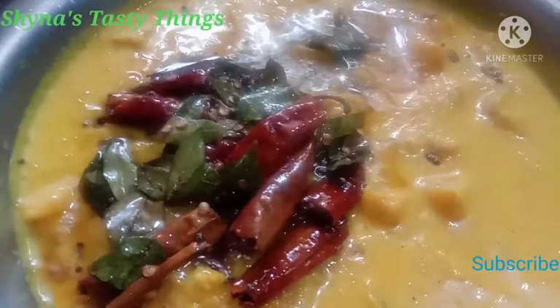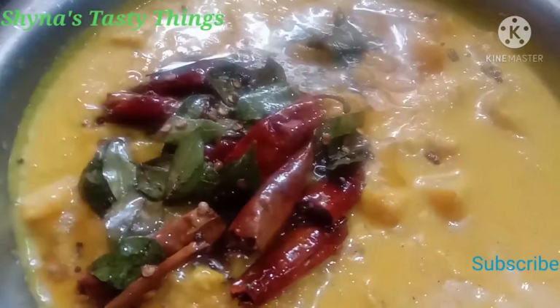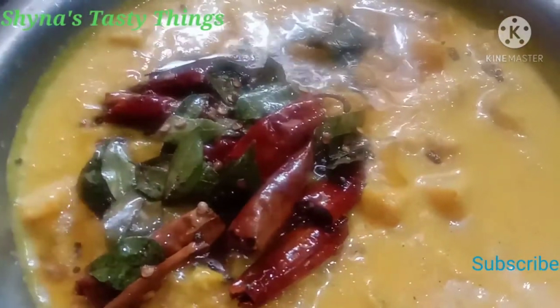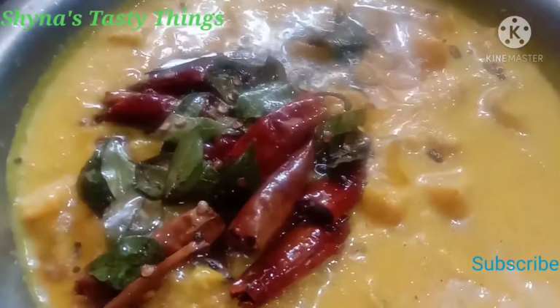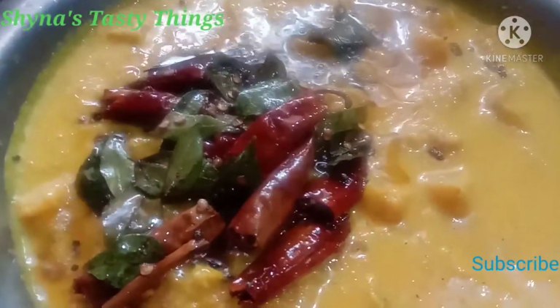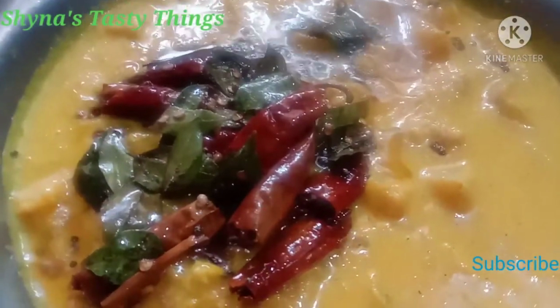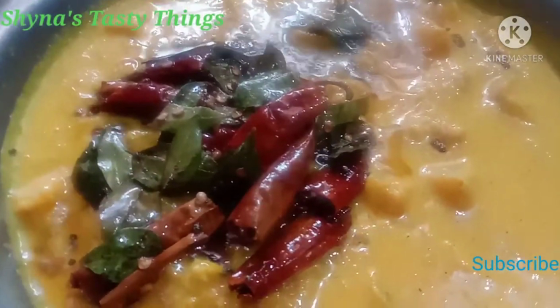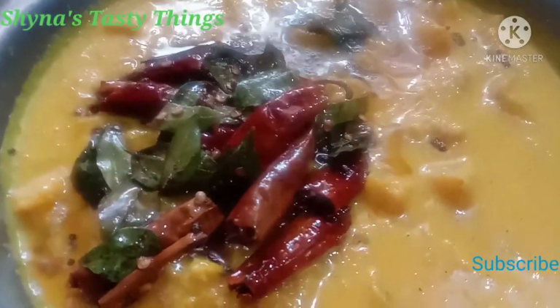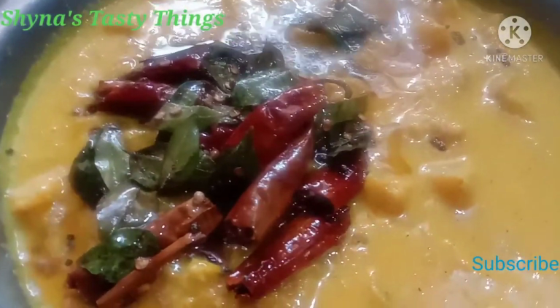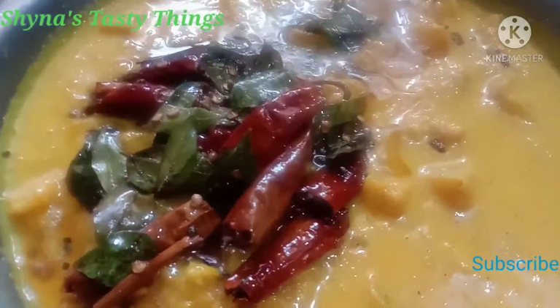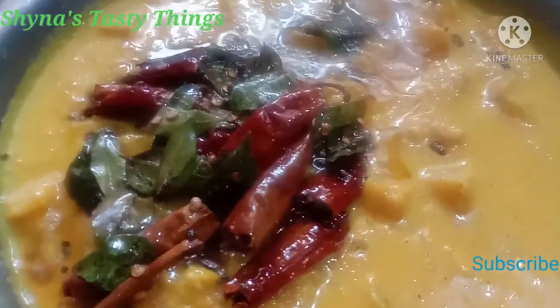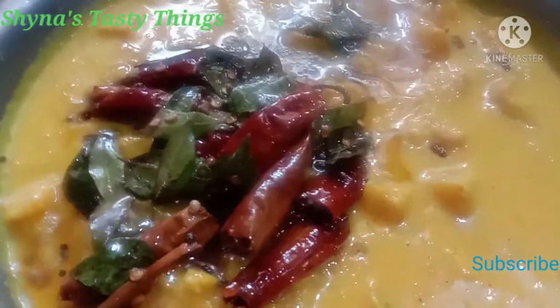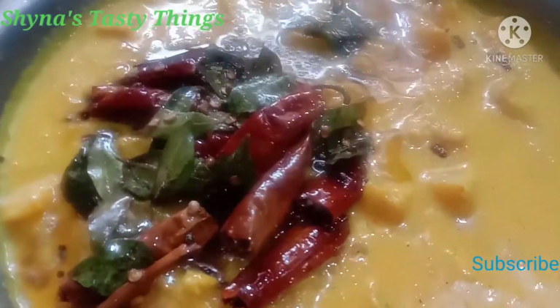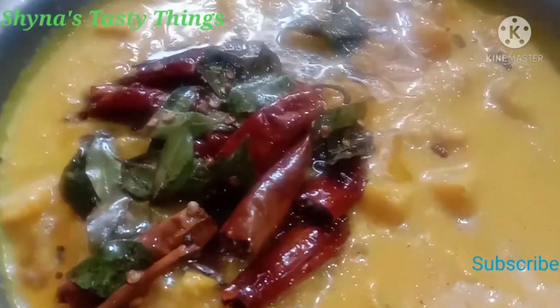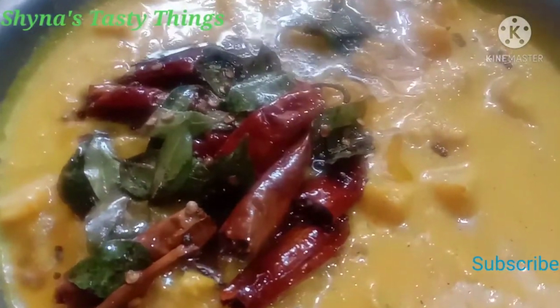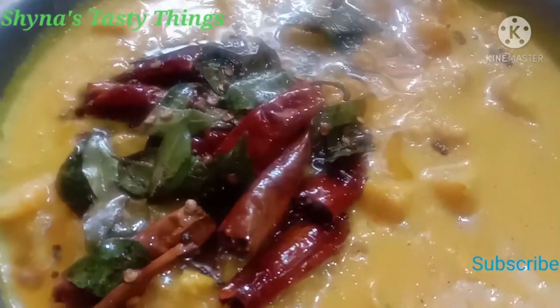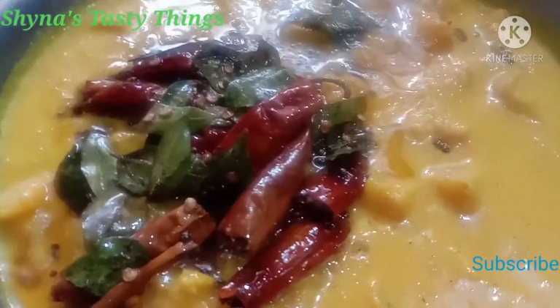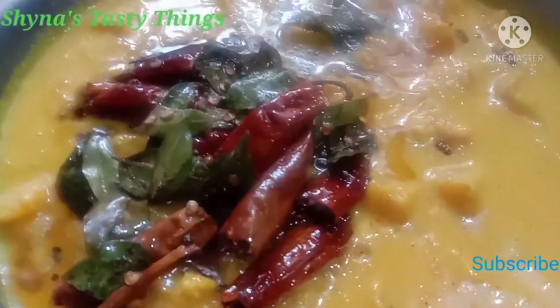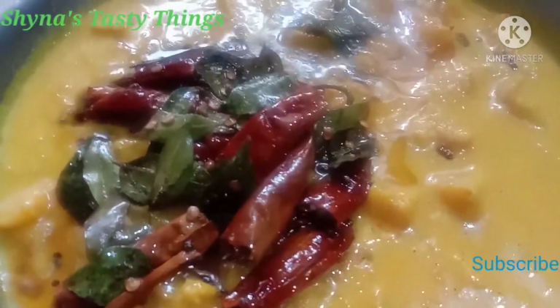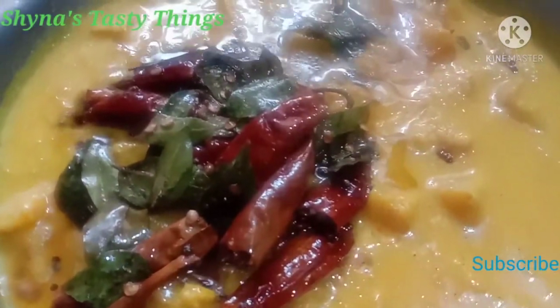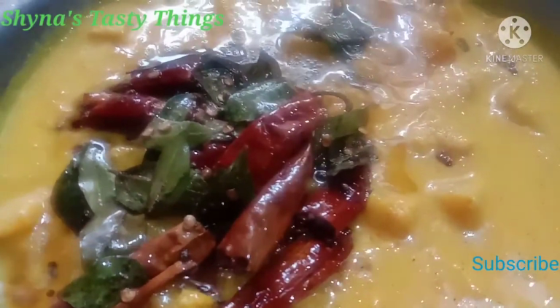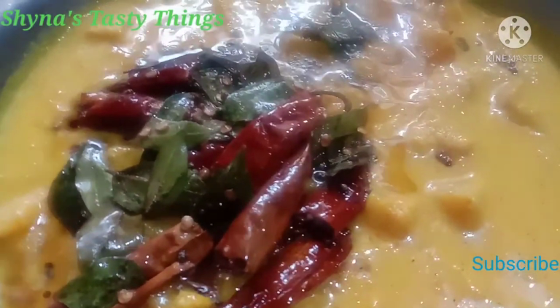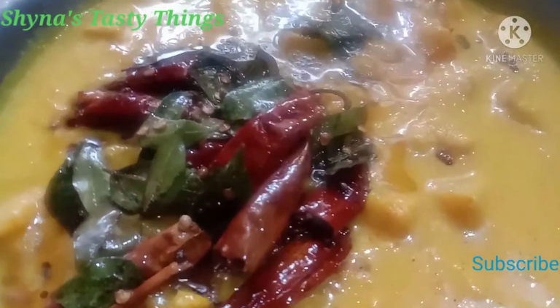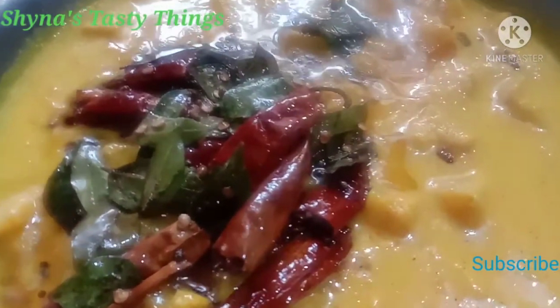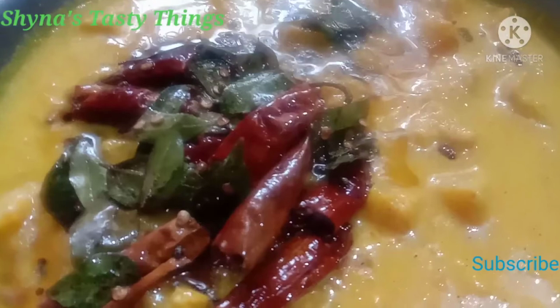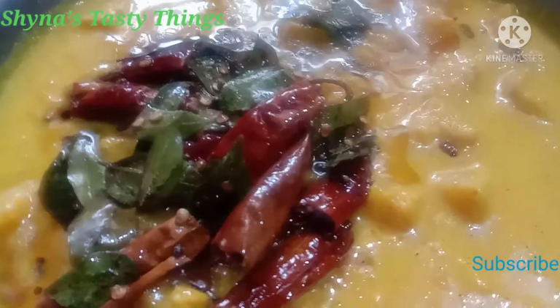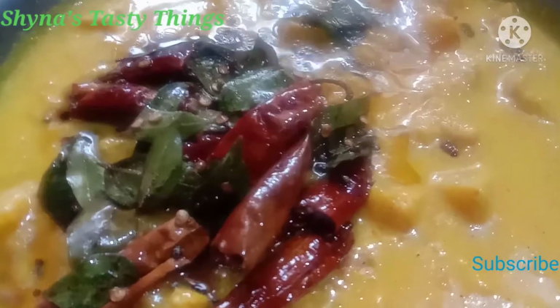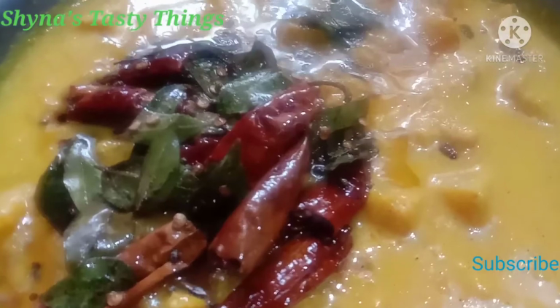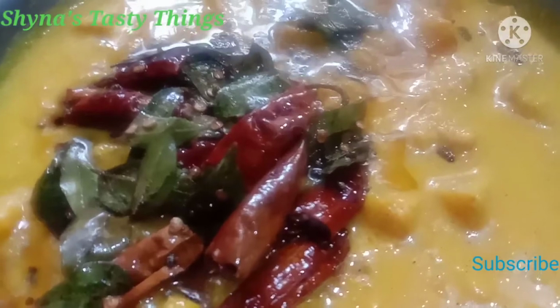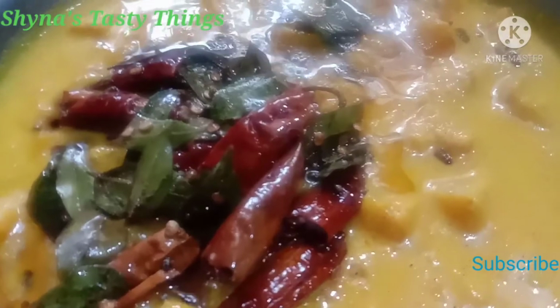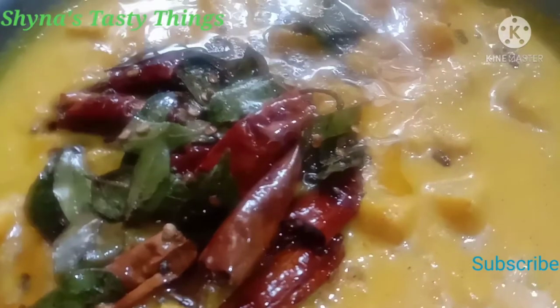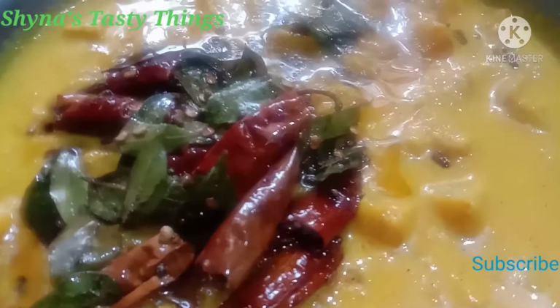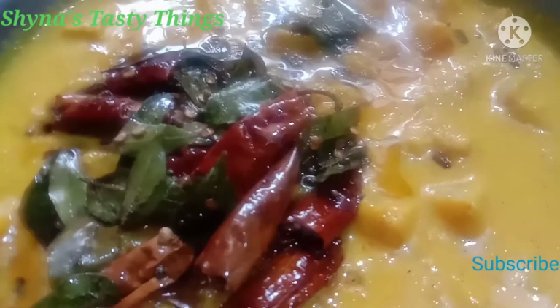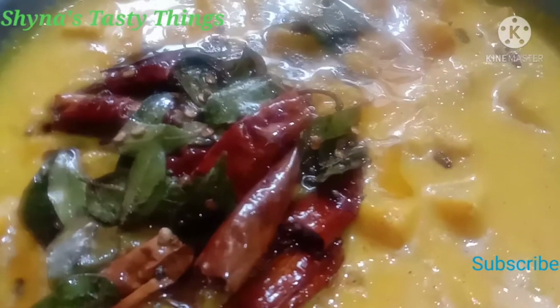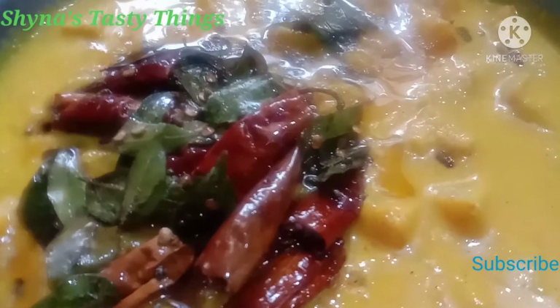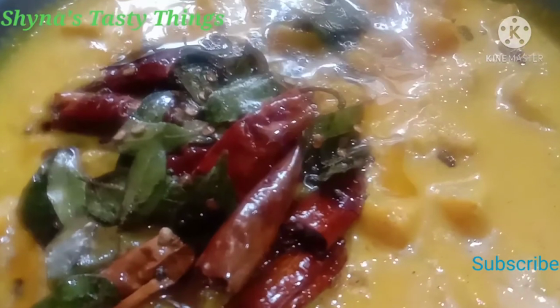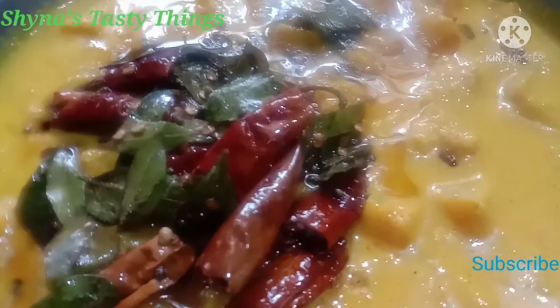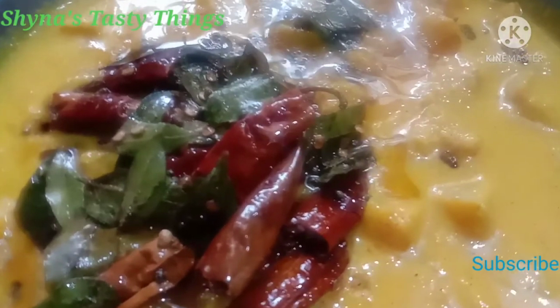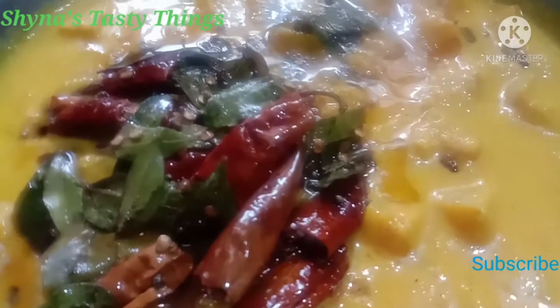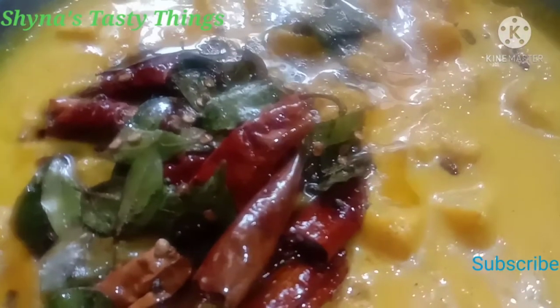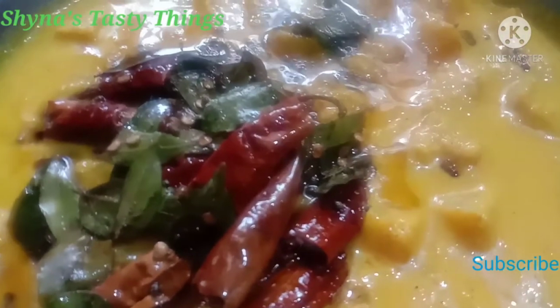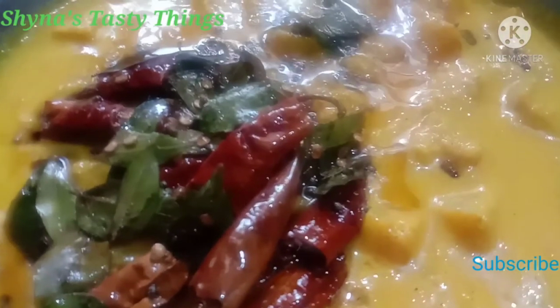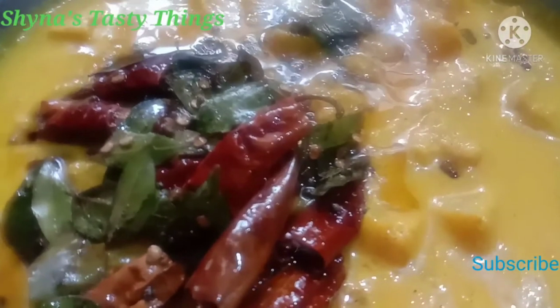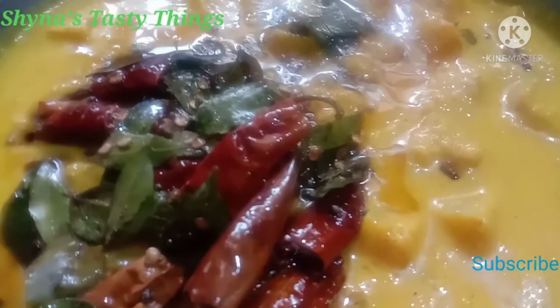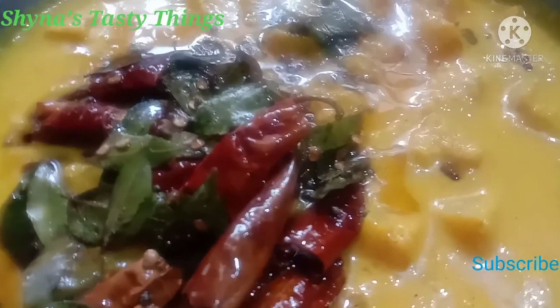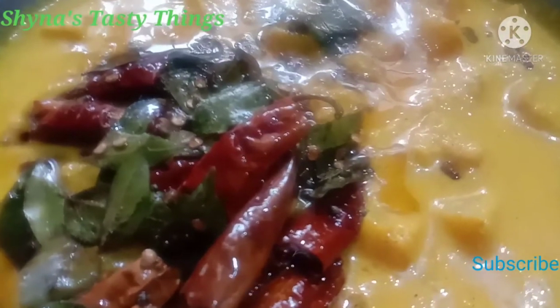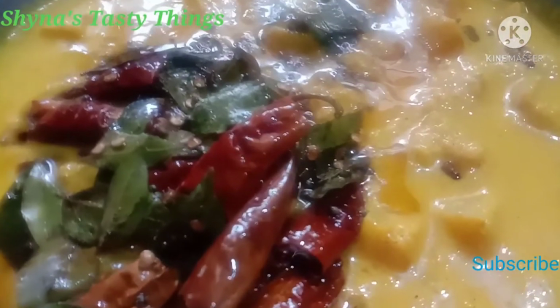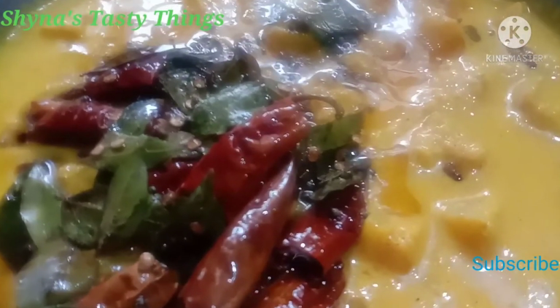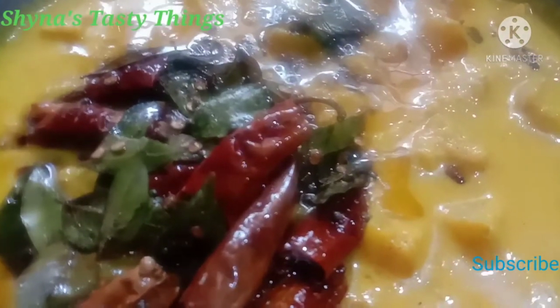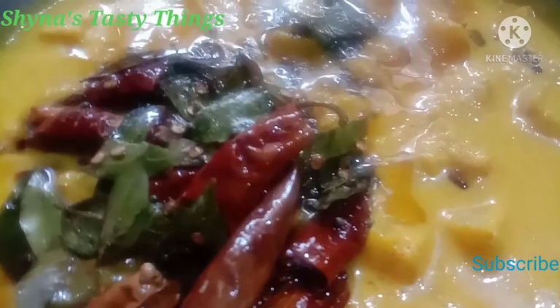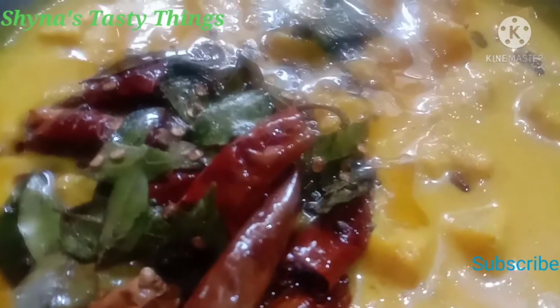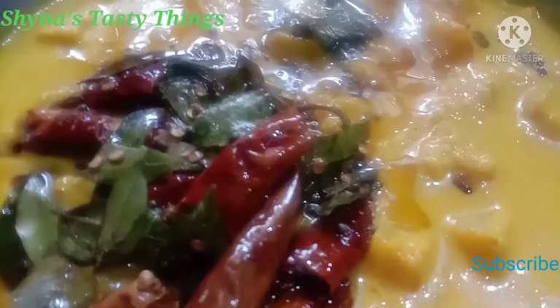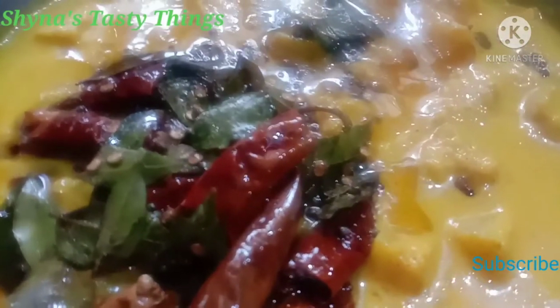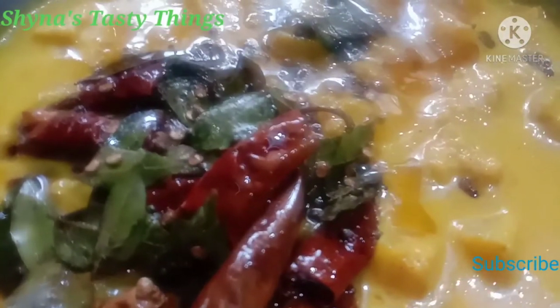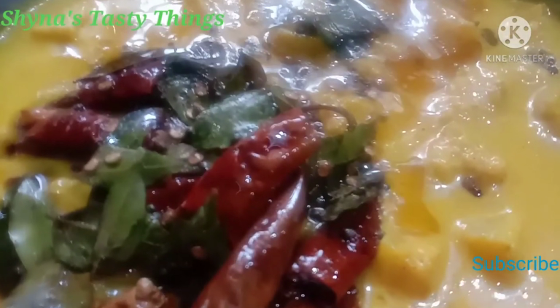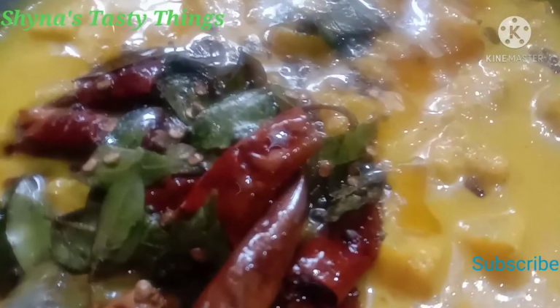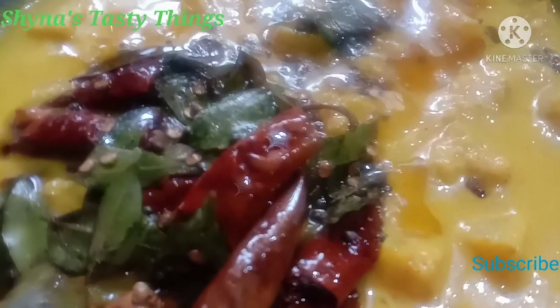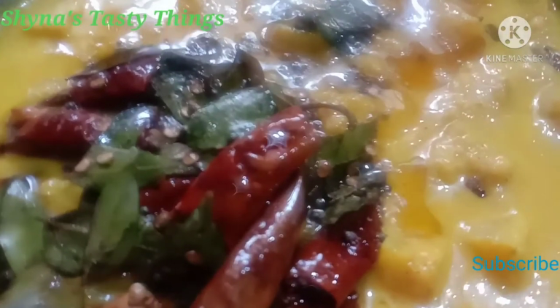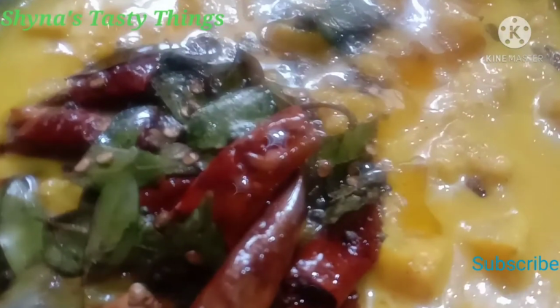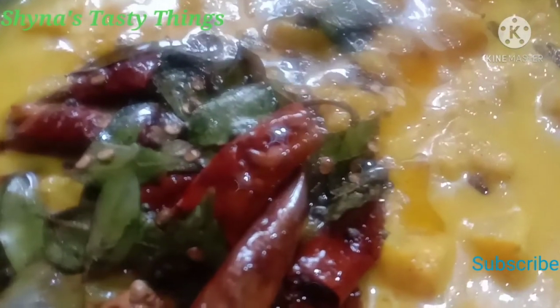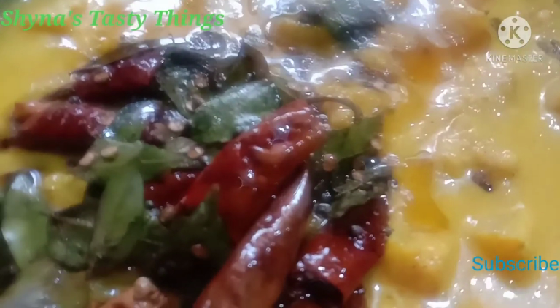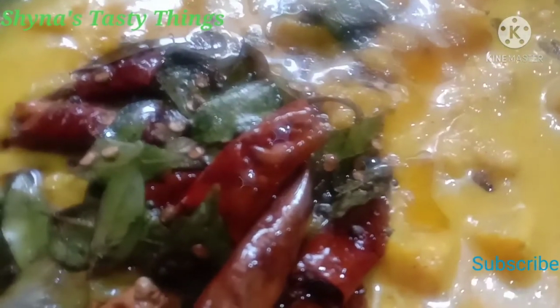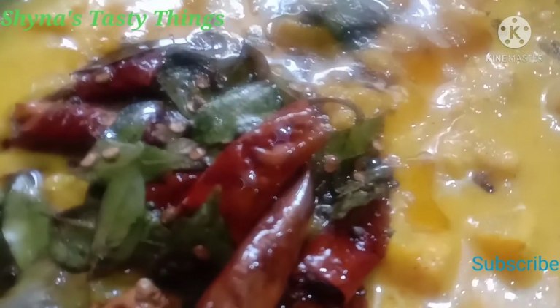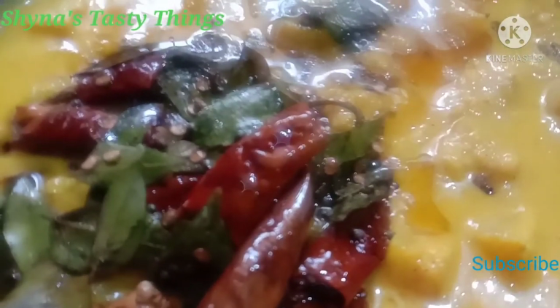This is the recipe for my pineapple curry. This is the recipe for taste.